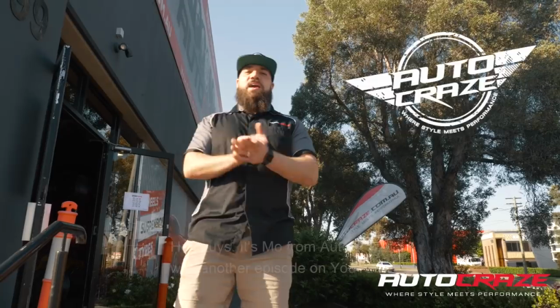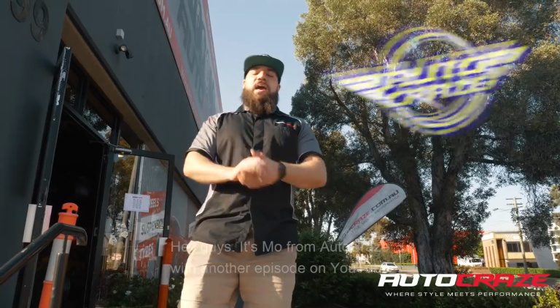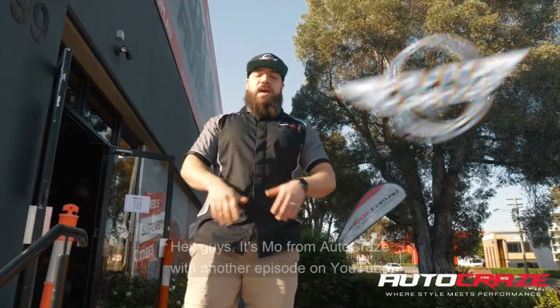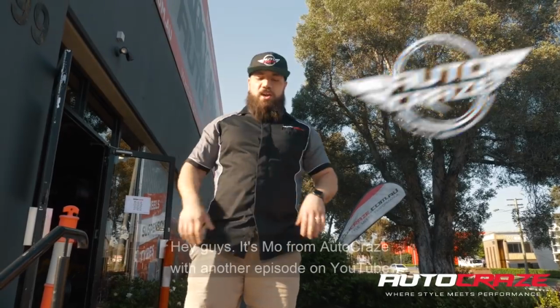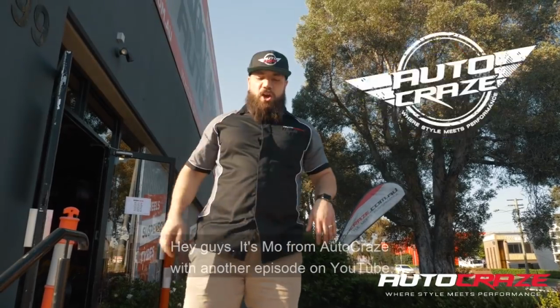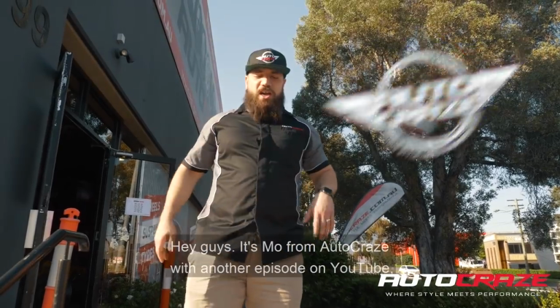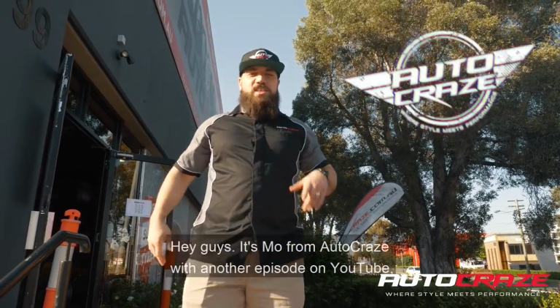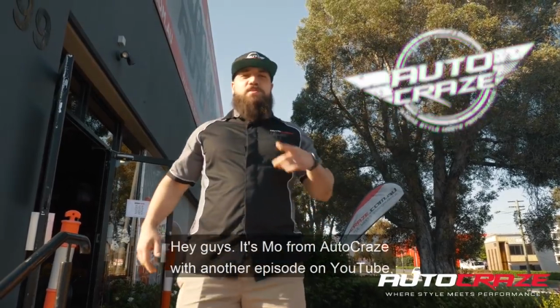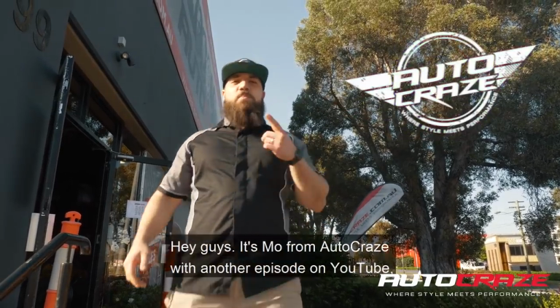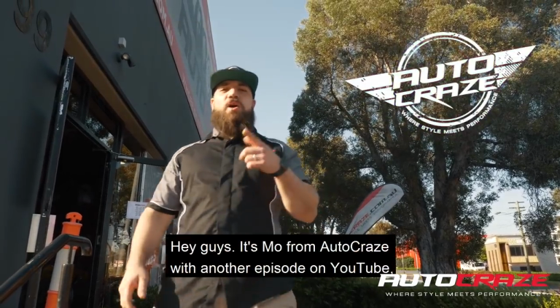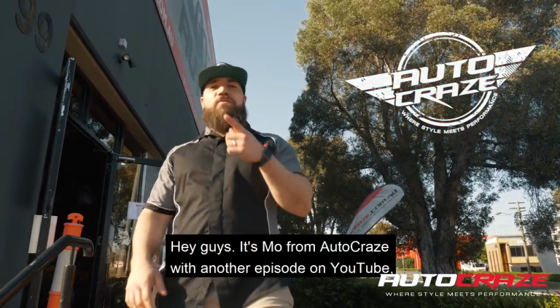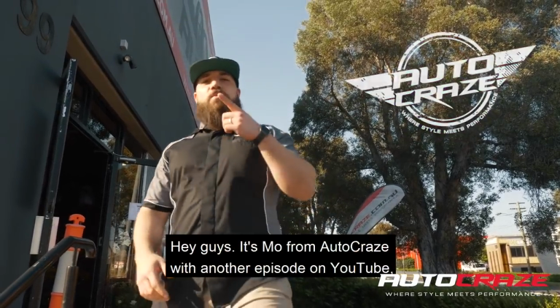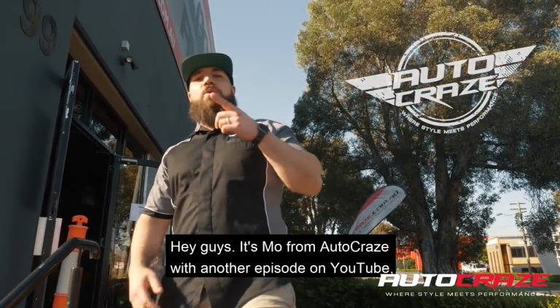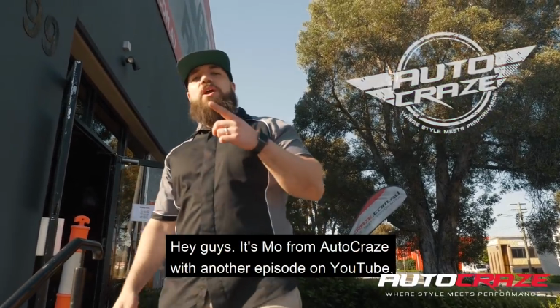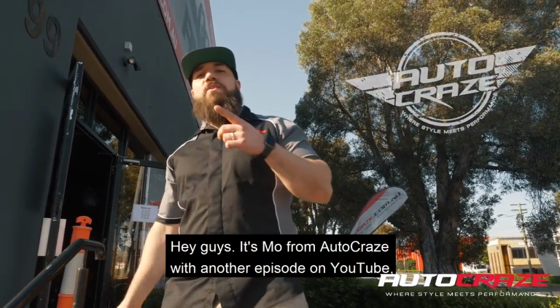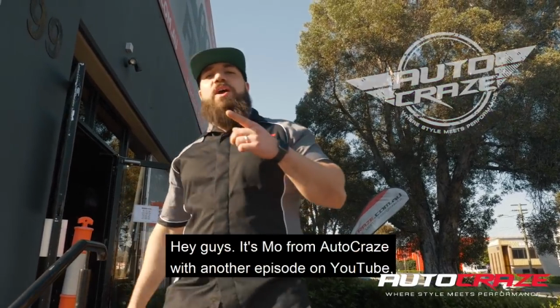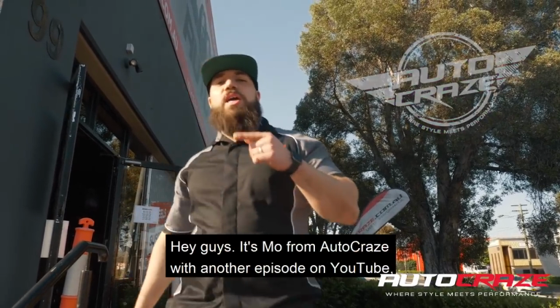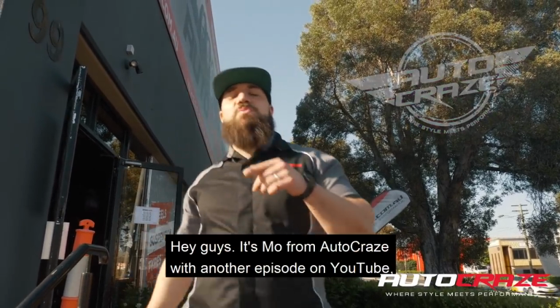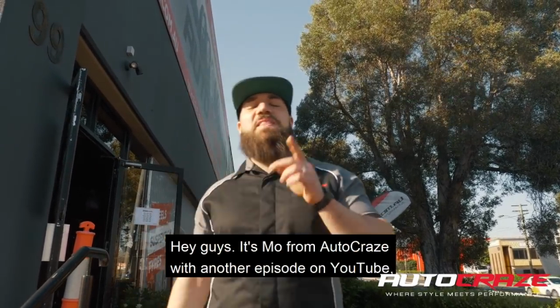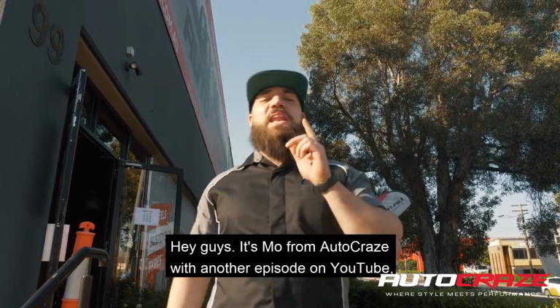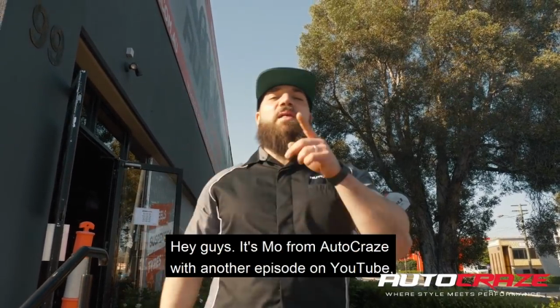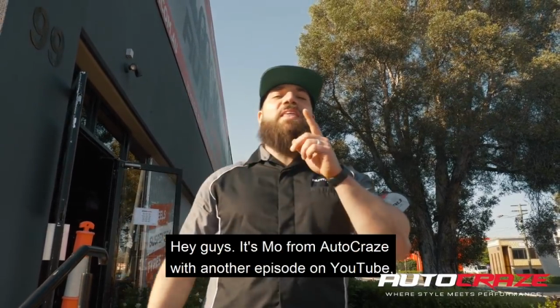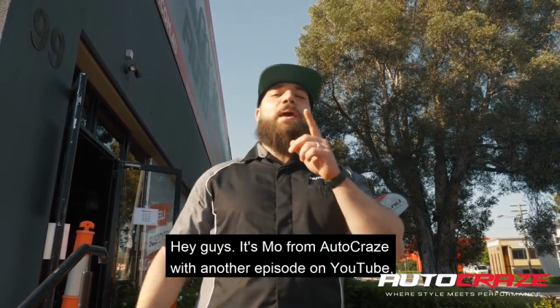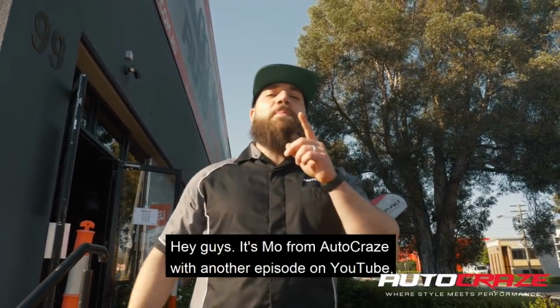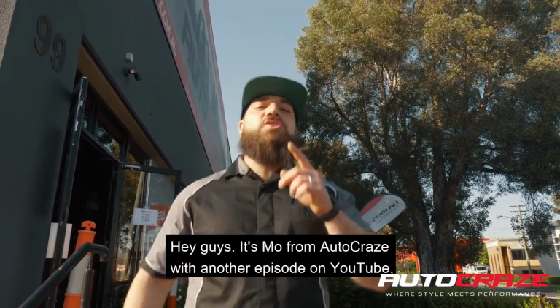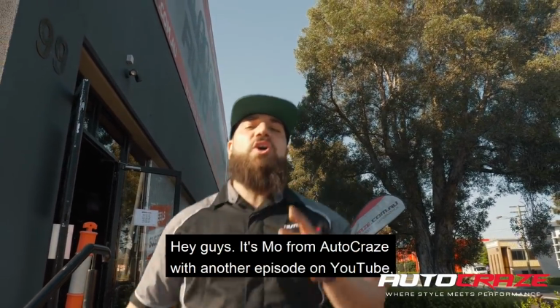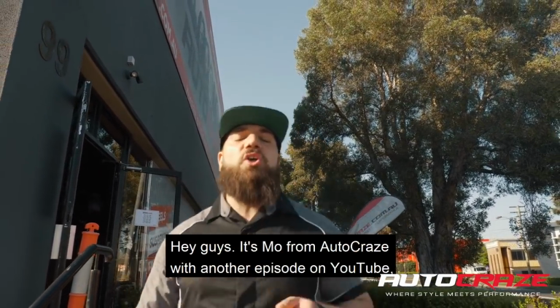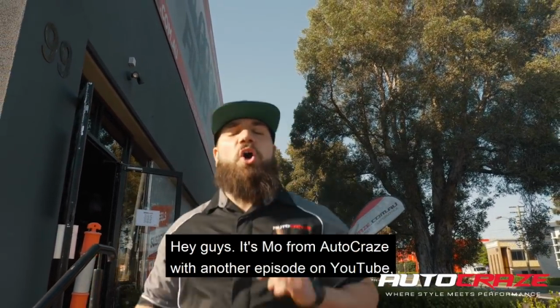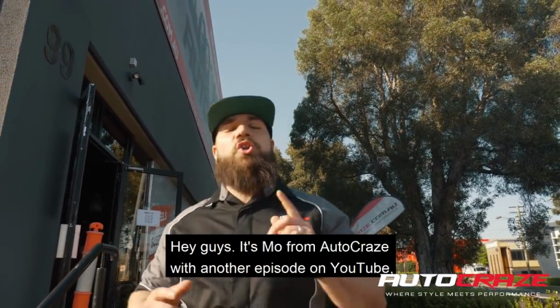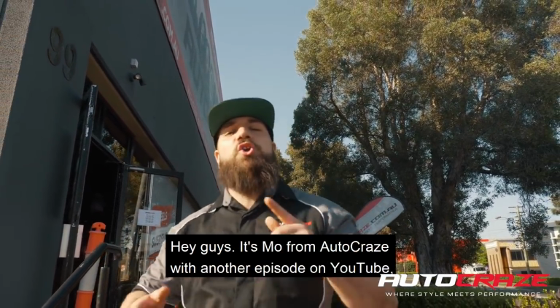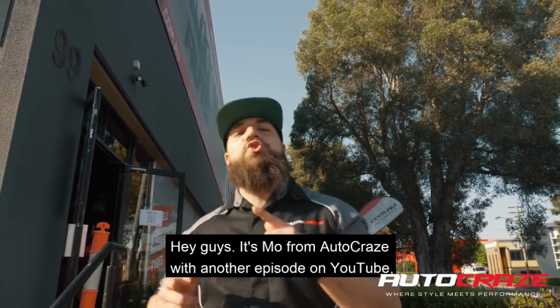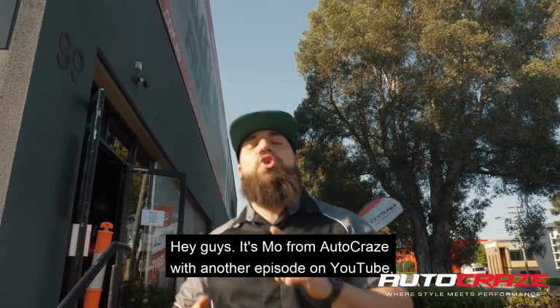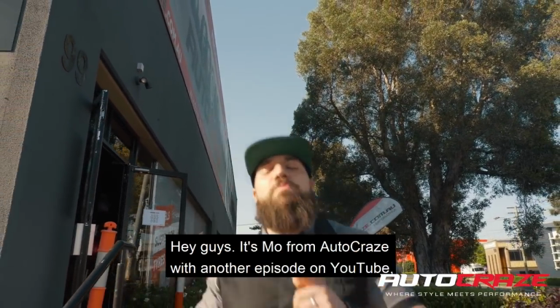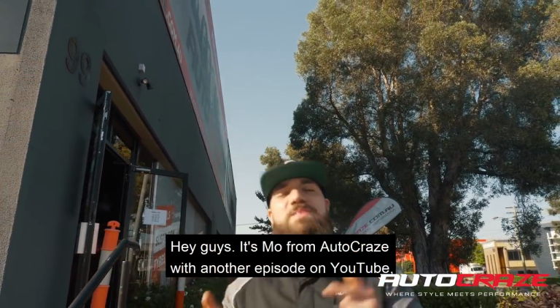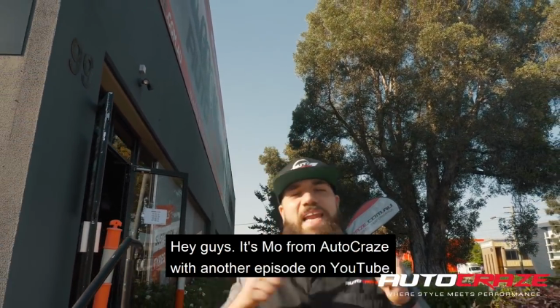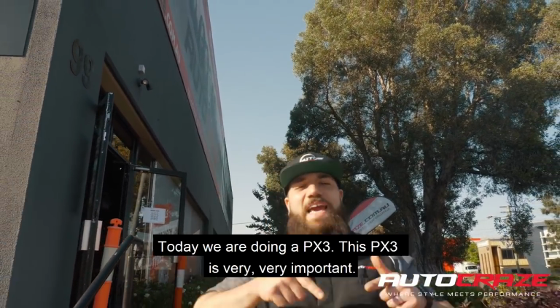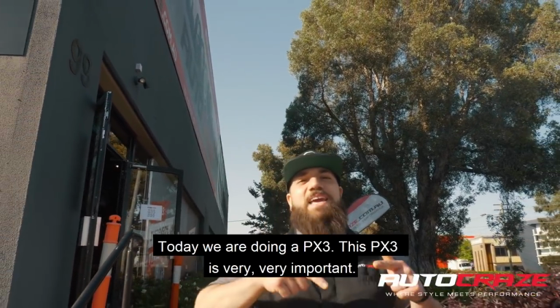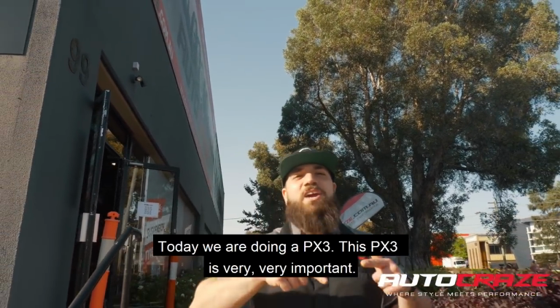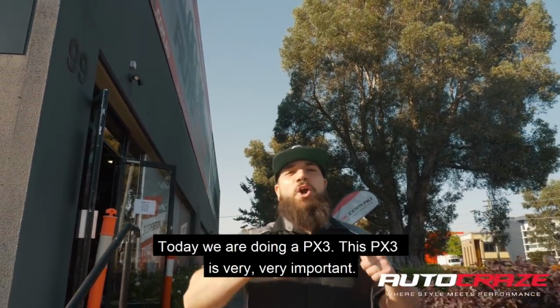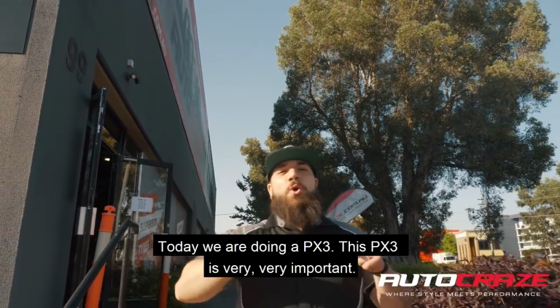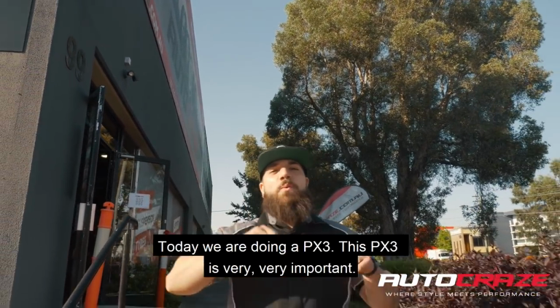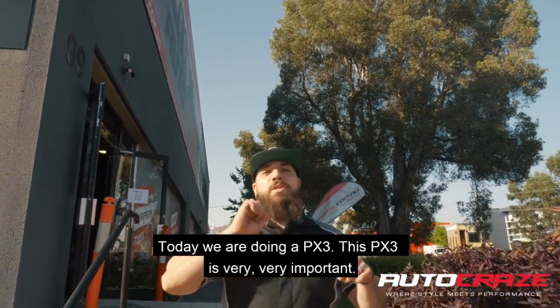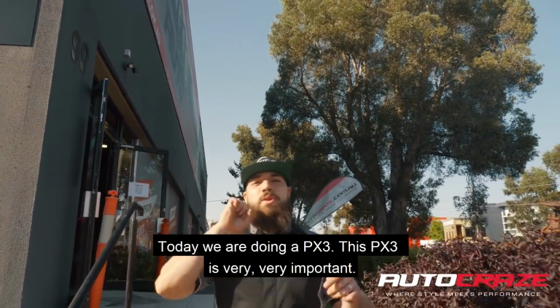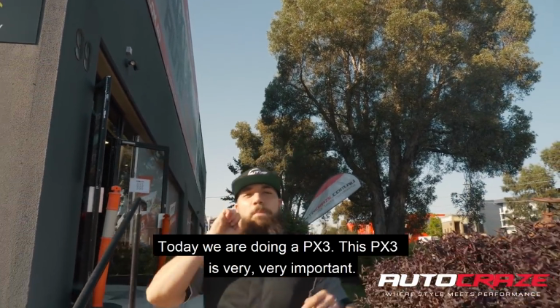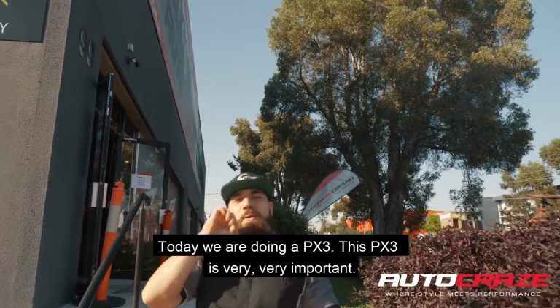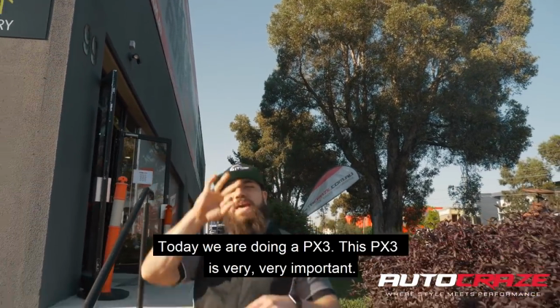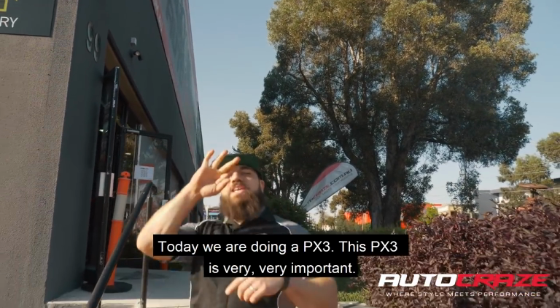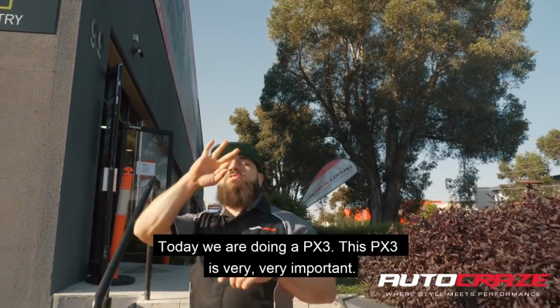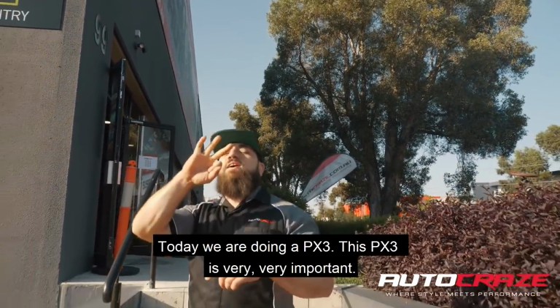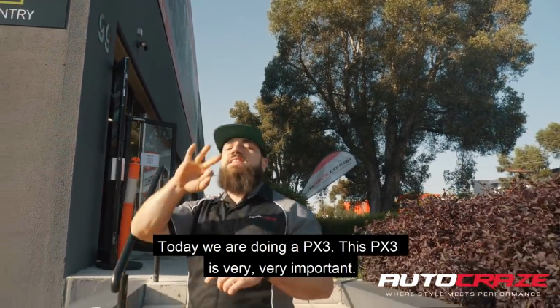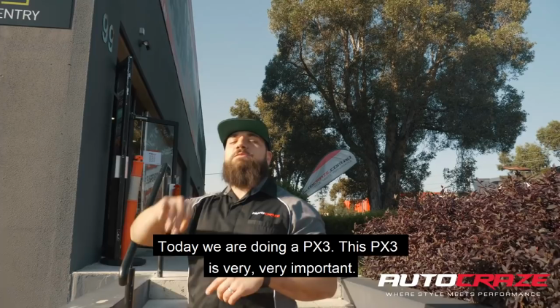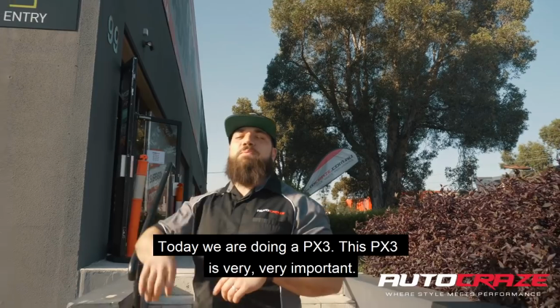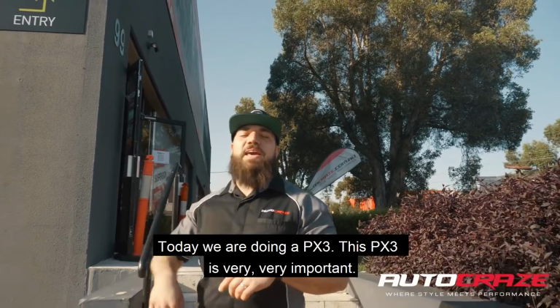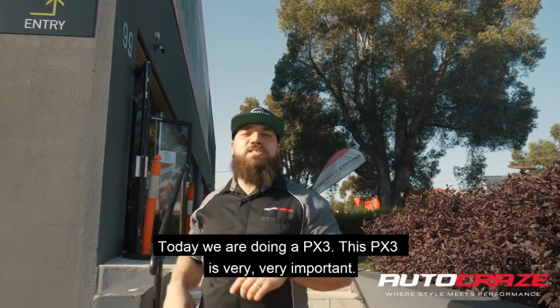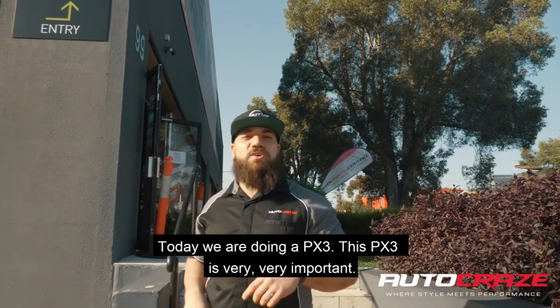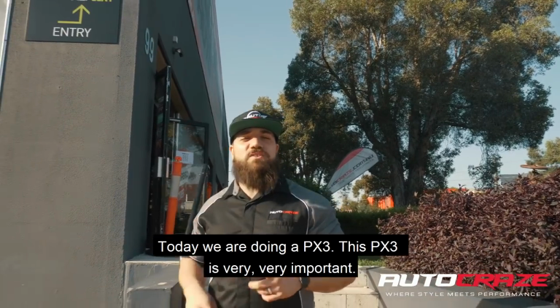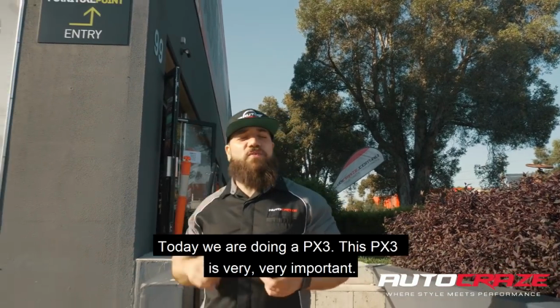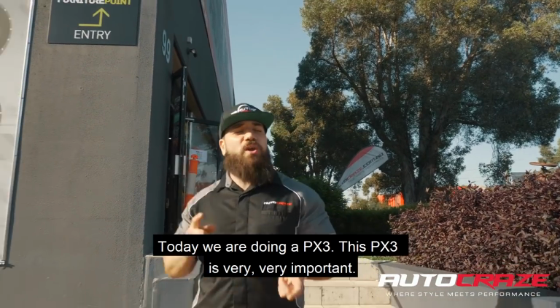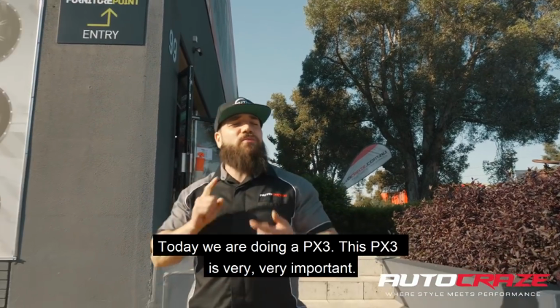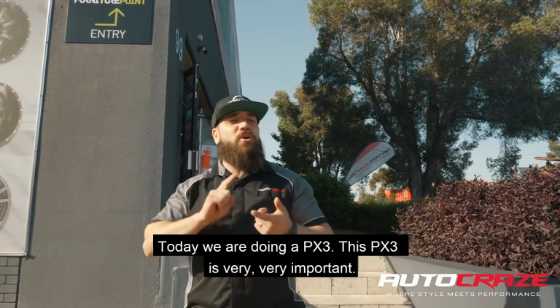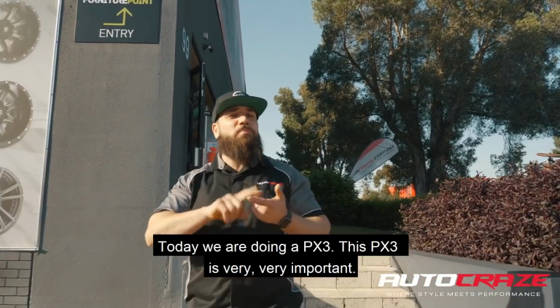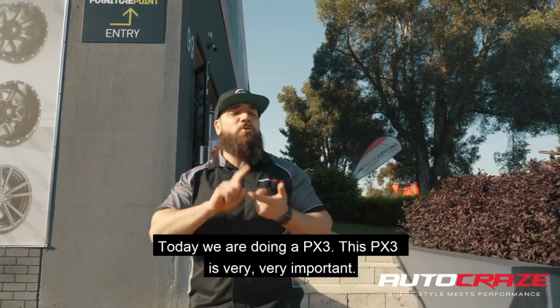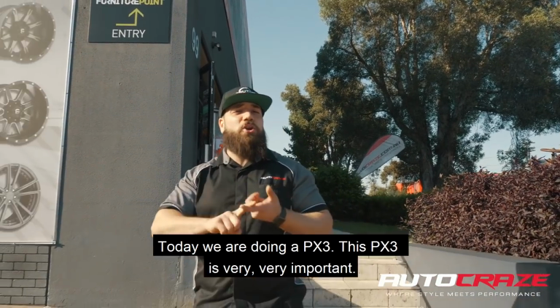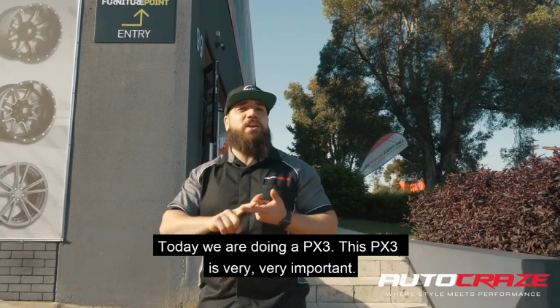Hey guys, it's Mo from Autocraze with another episode on YouTube. Today we're doing a PX3 — this PX3 is very, very important.